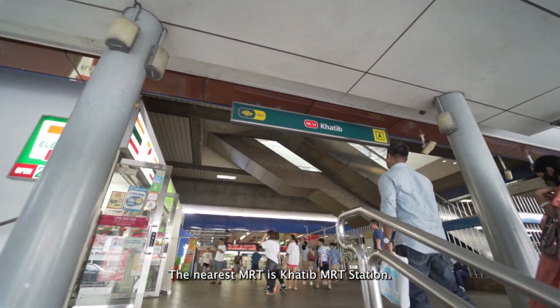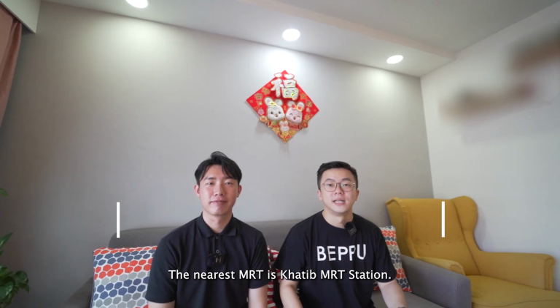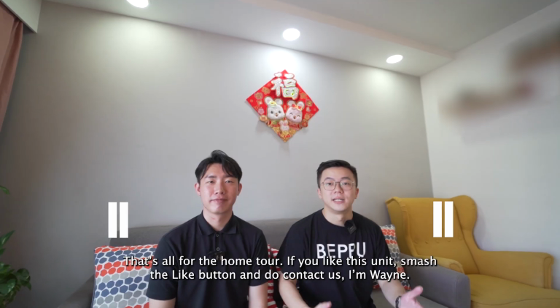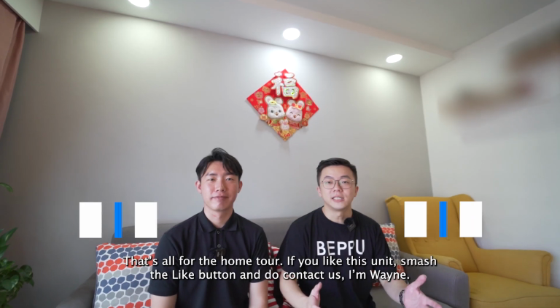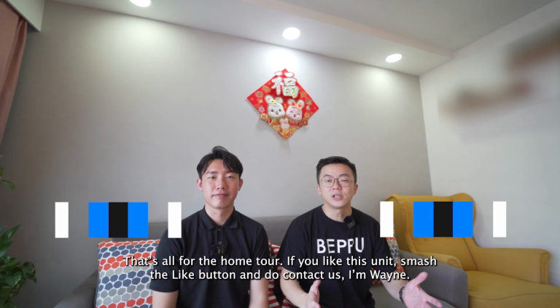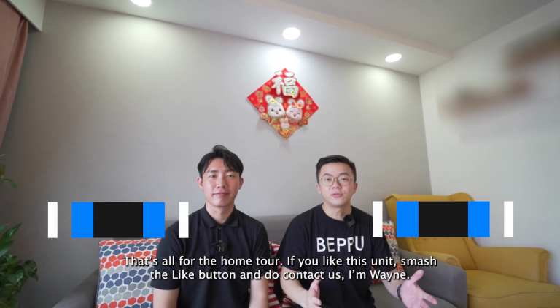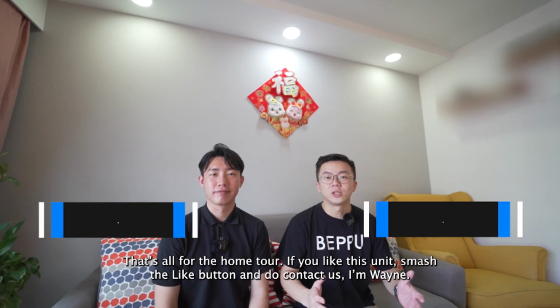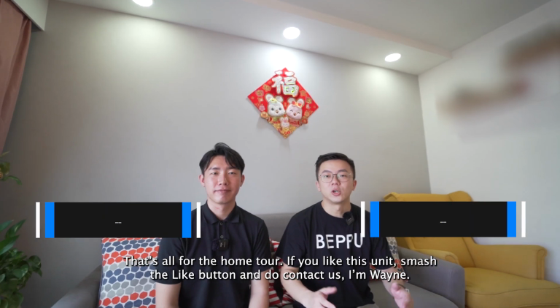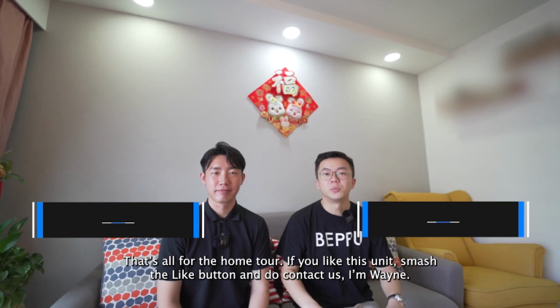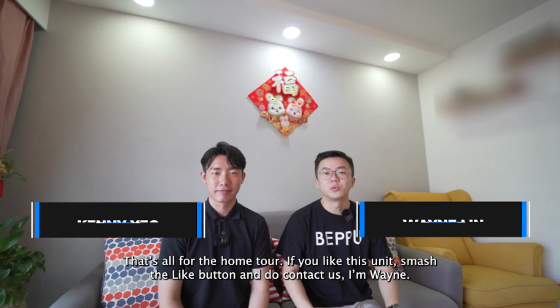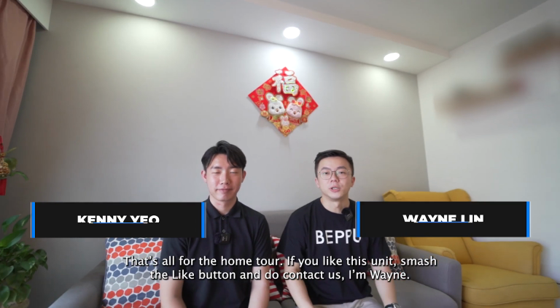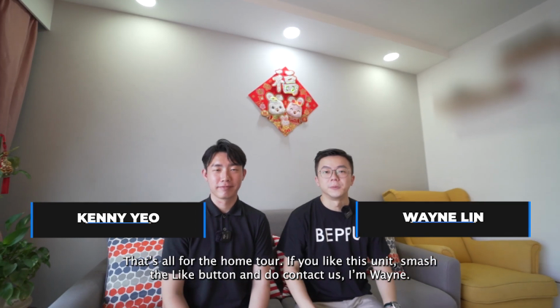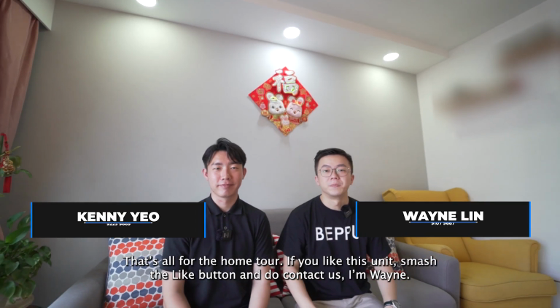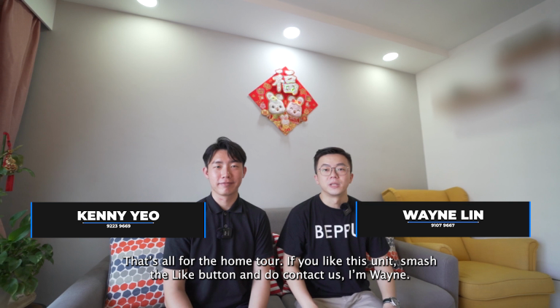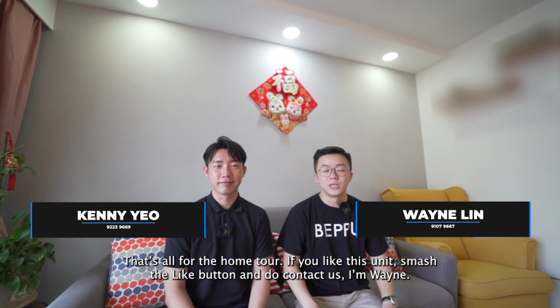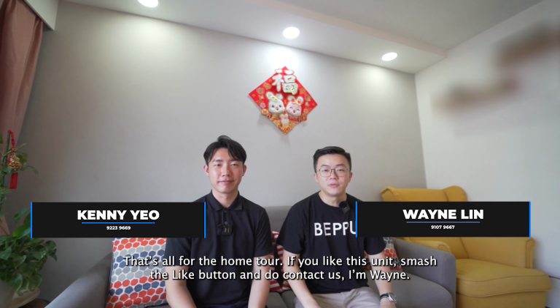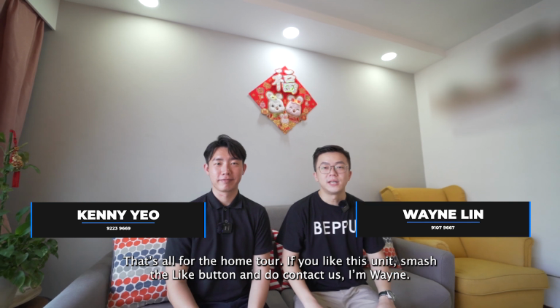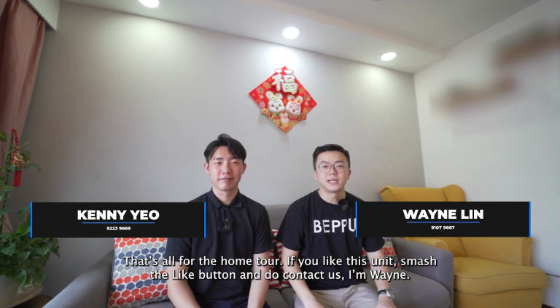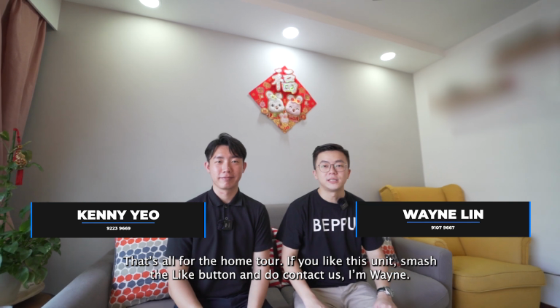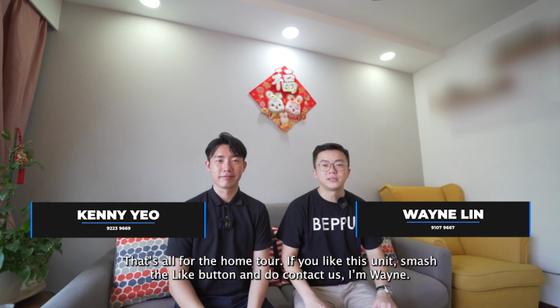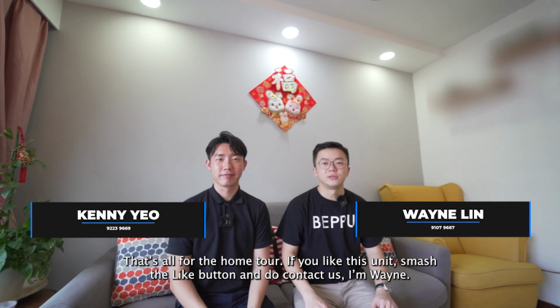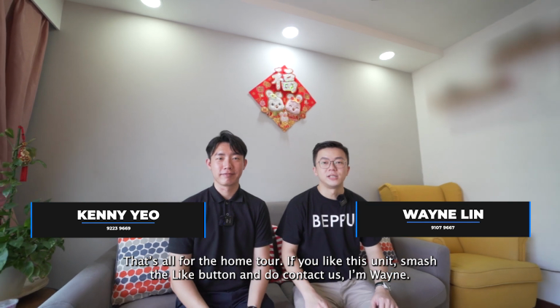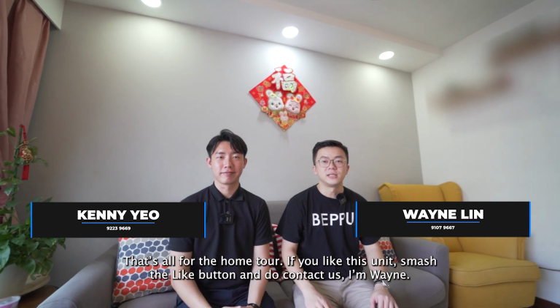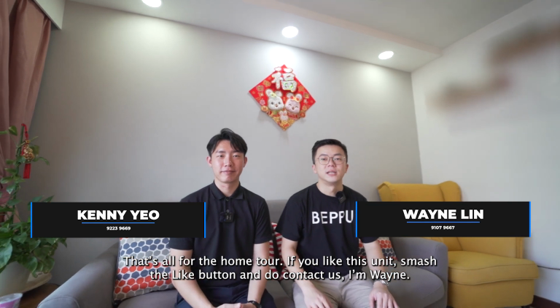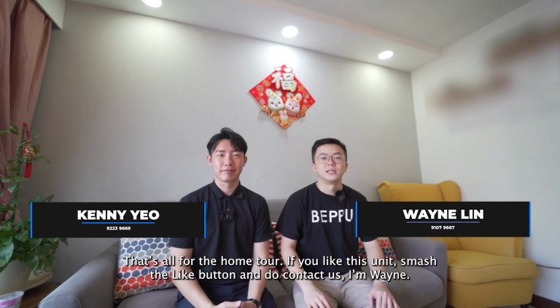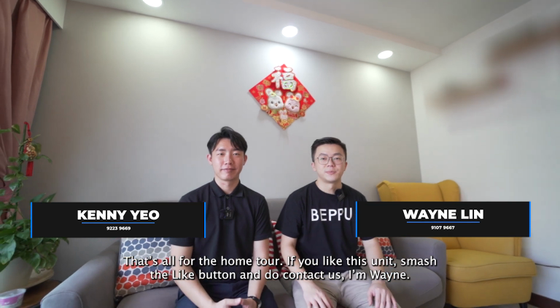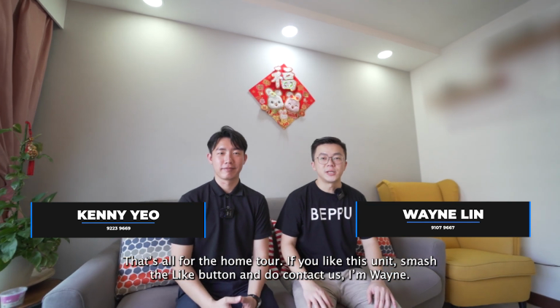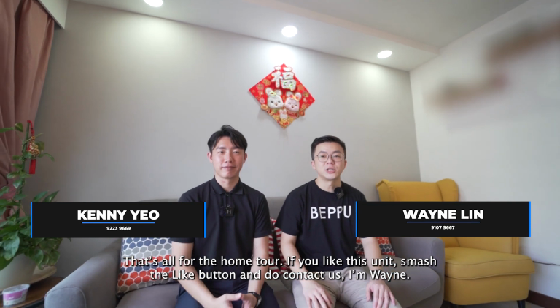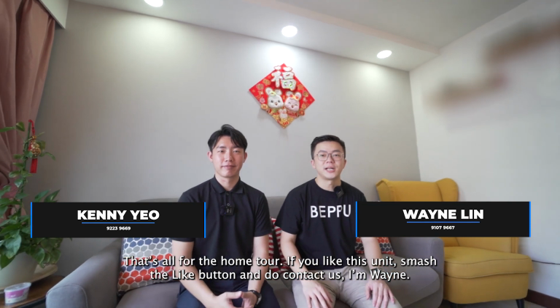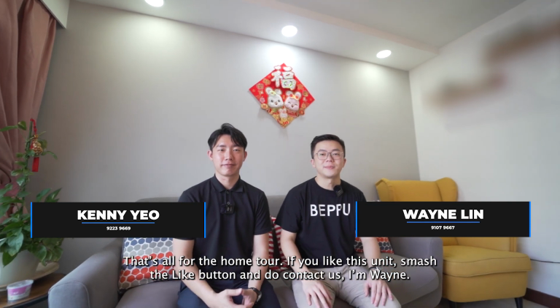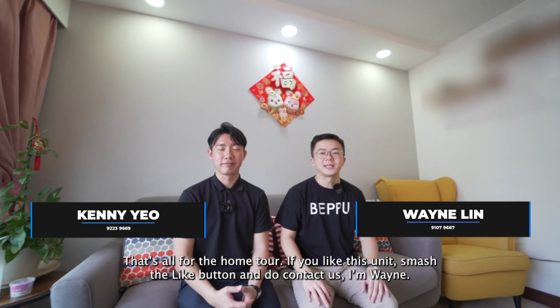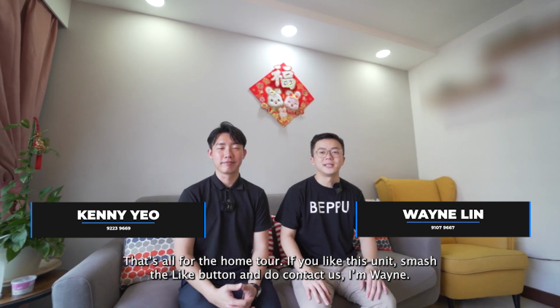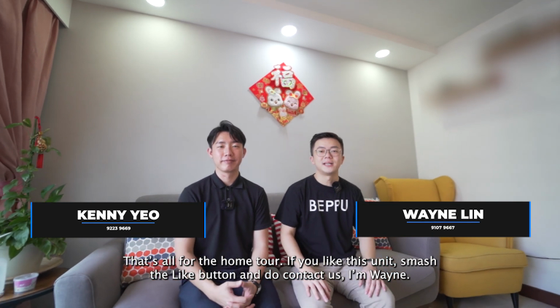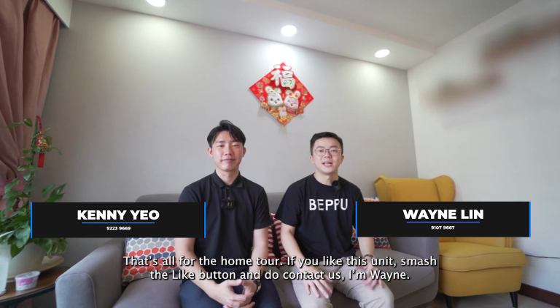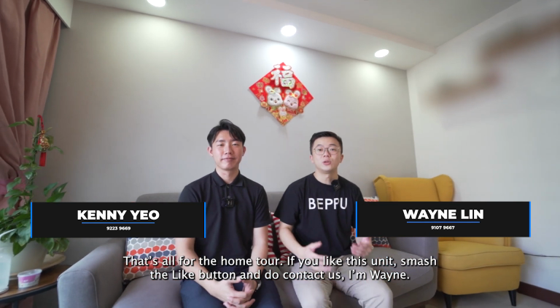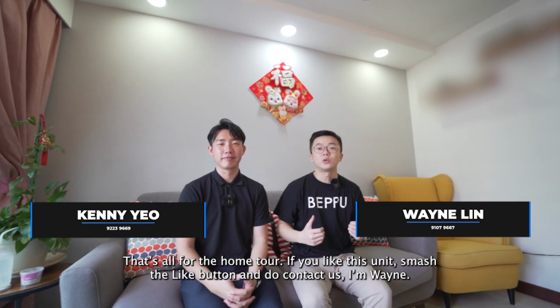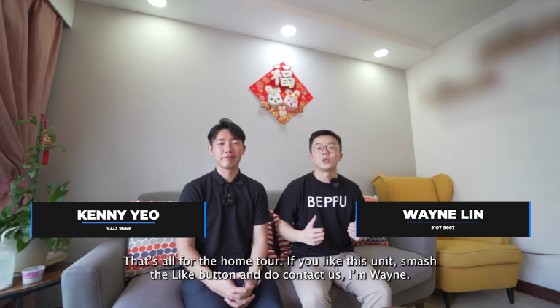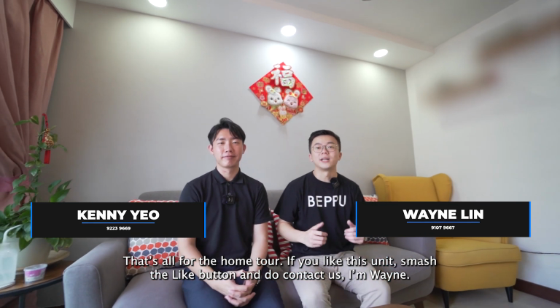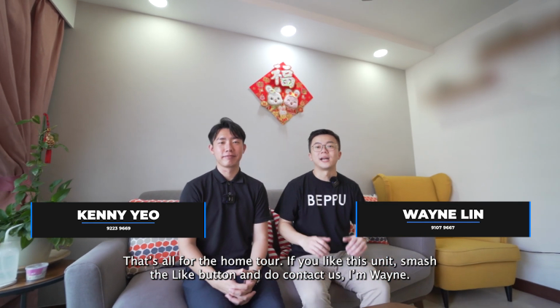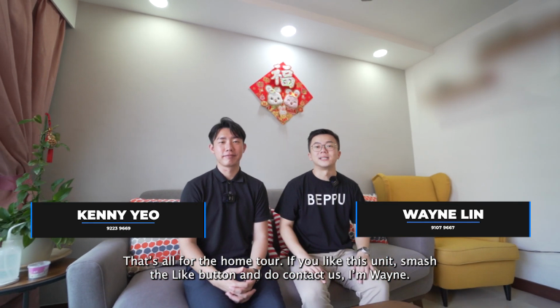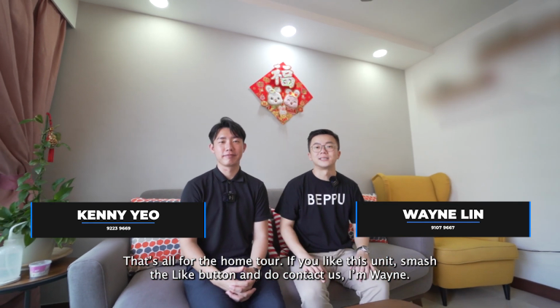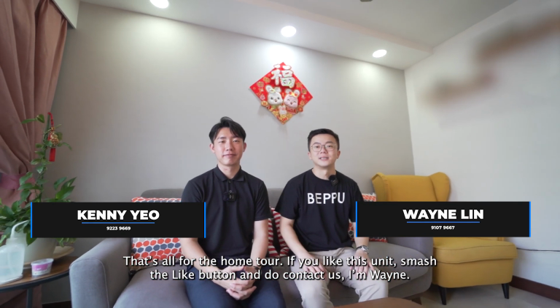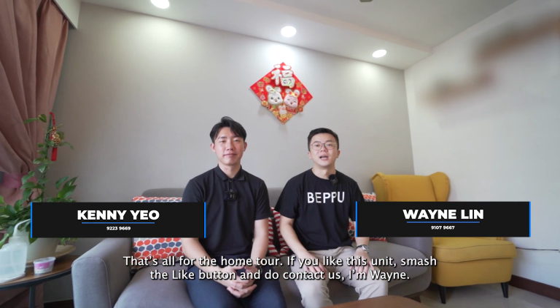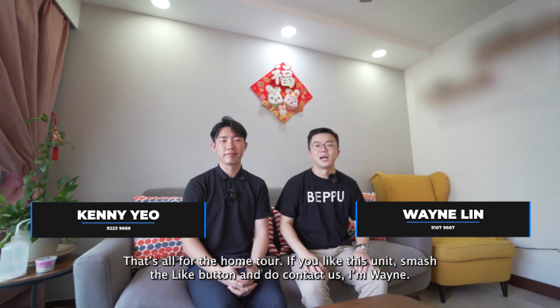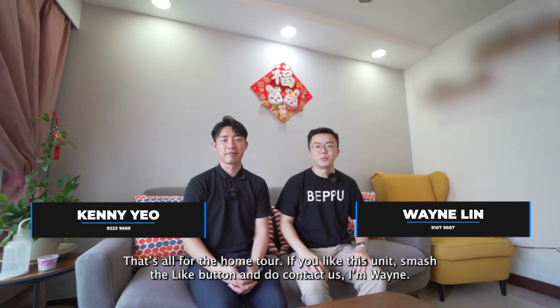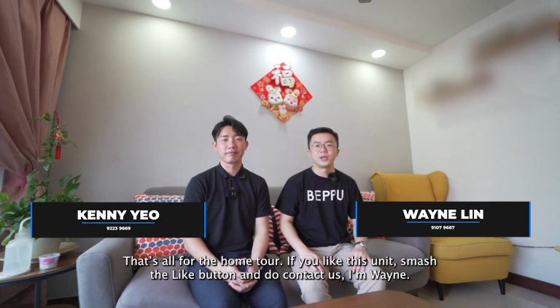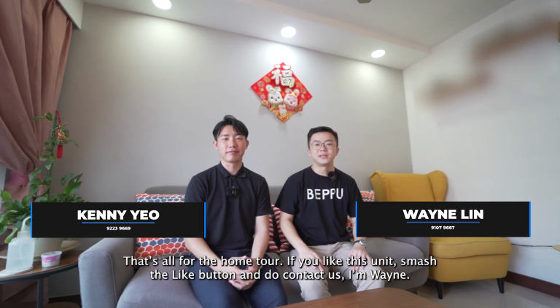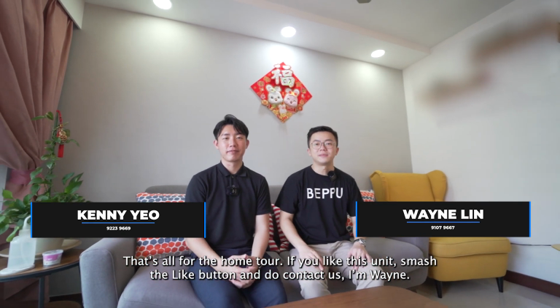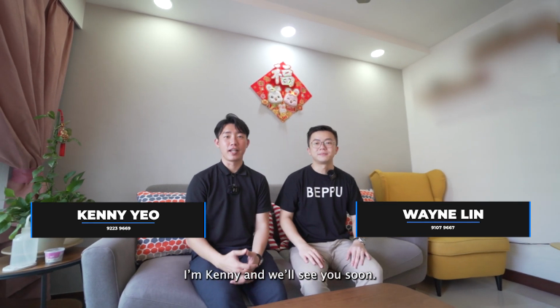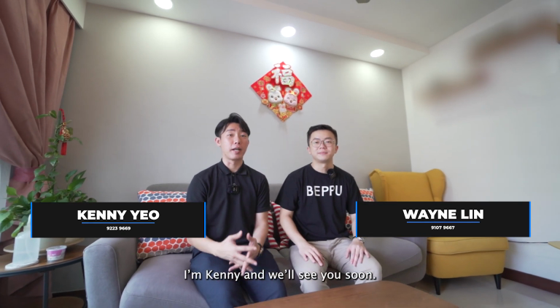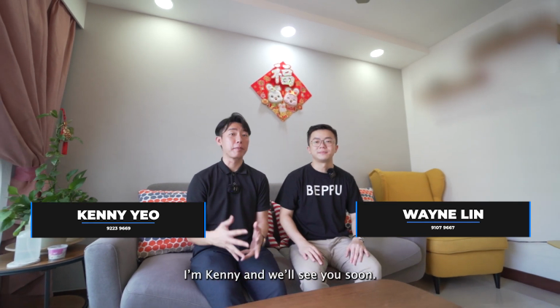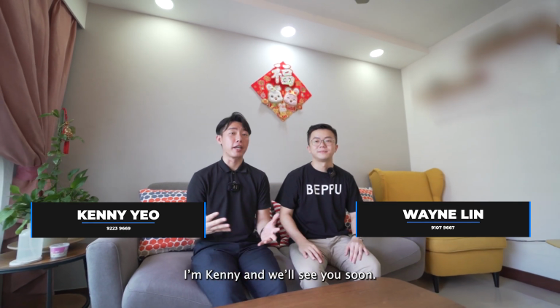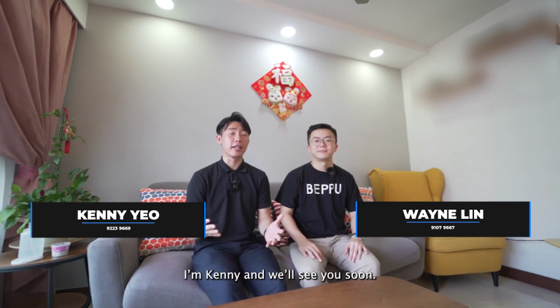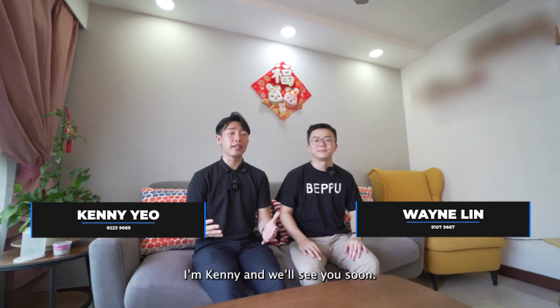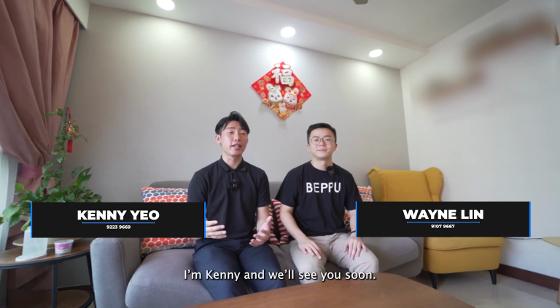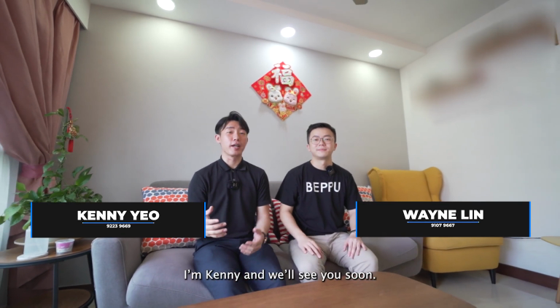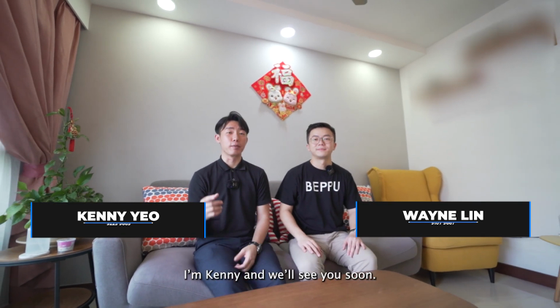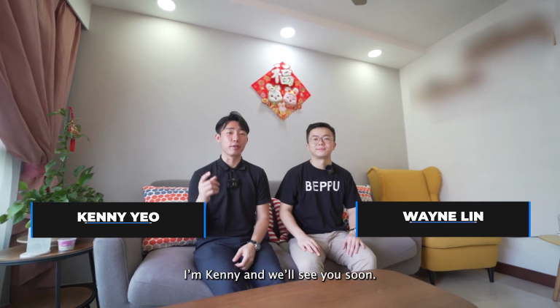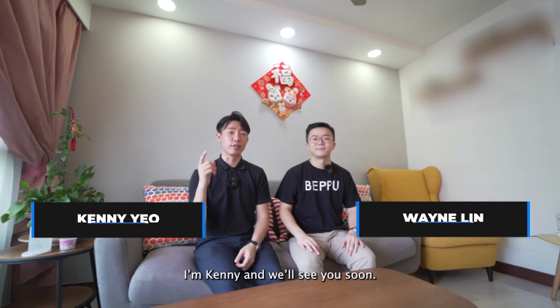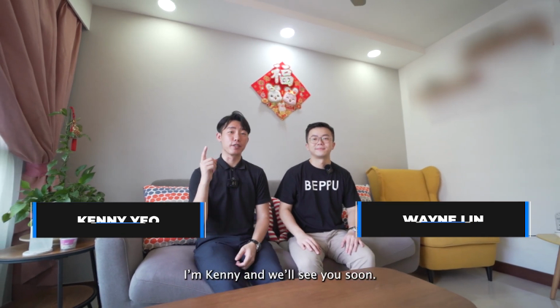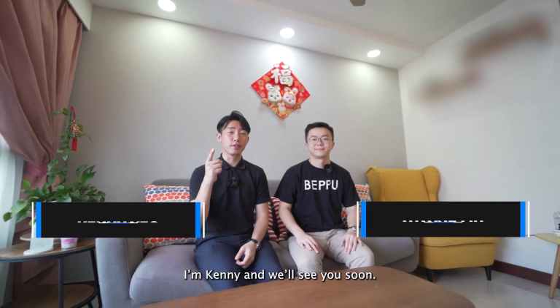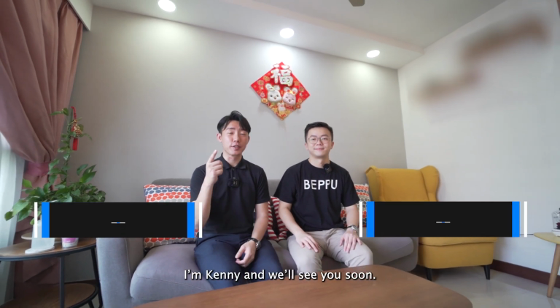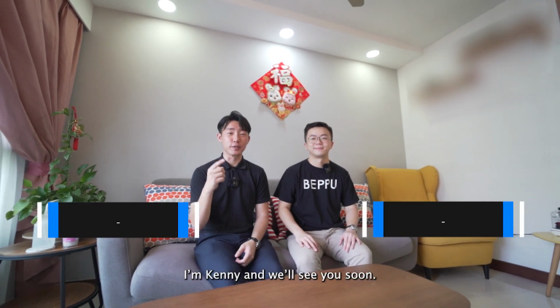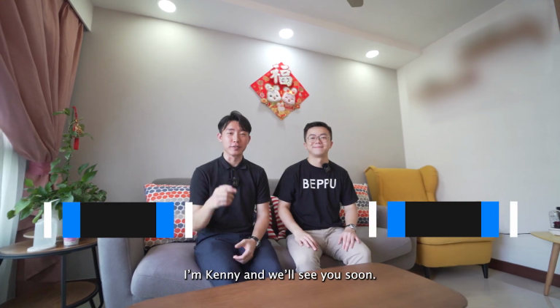That's all for the home tour. If you like this unit, smash the like button and do contact us. I'm Muin, and I'm Kenny, and we'll see you soon.